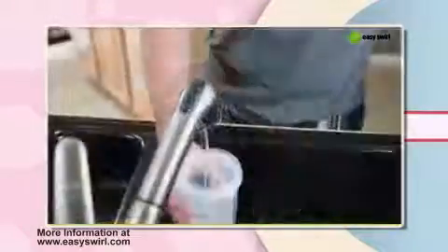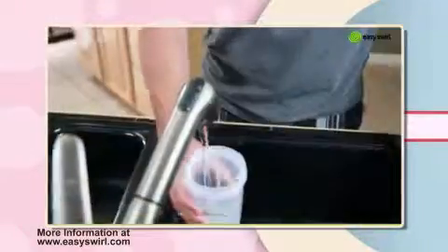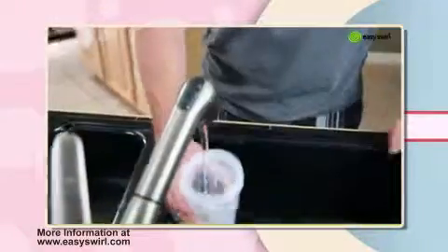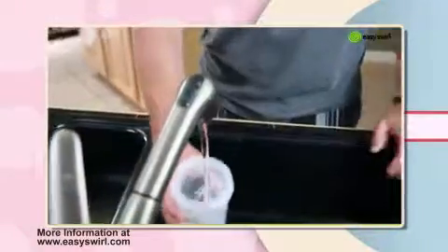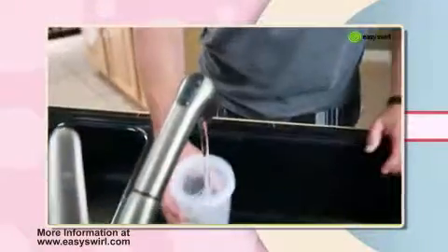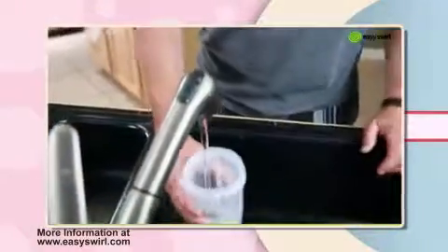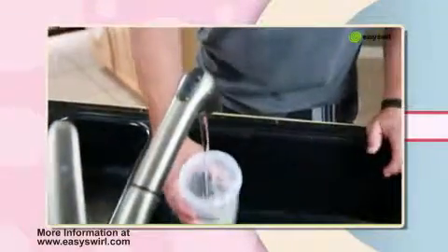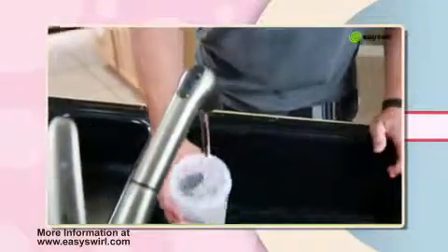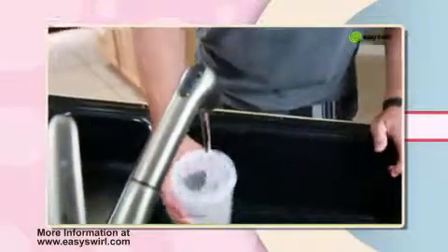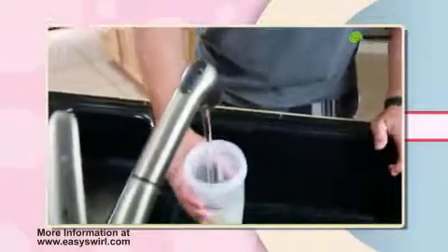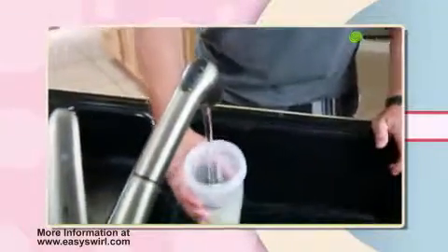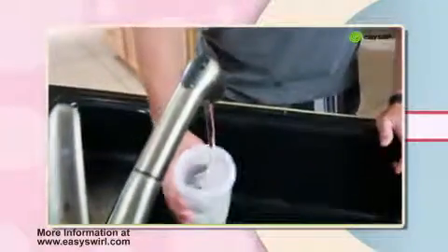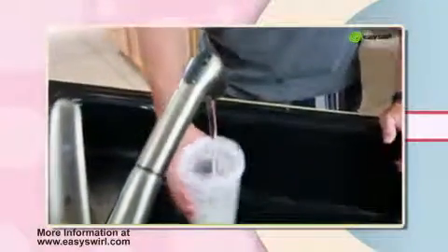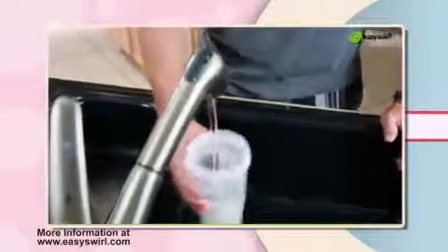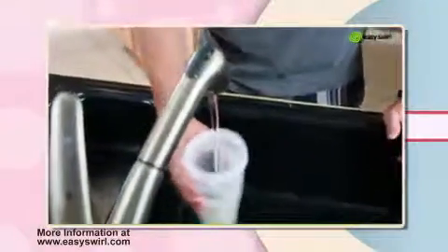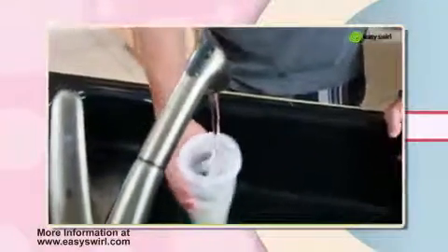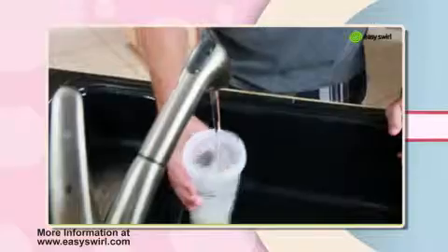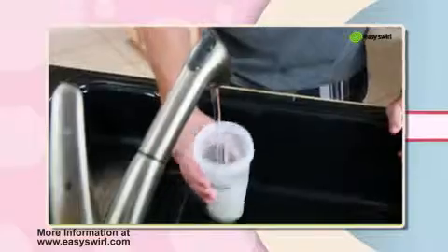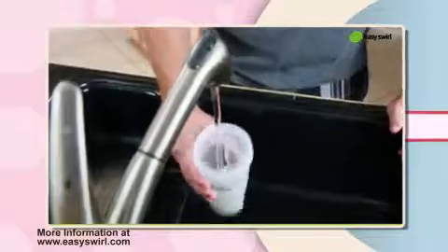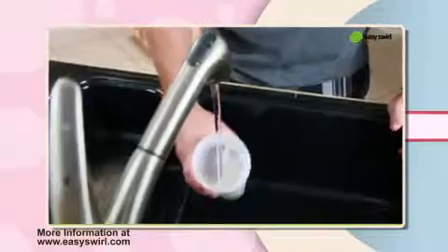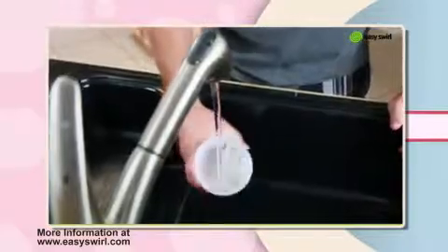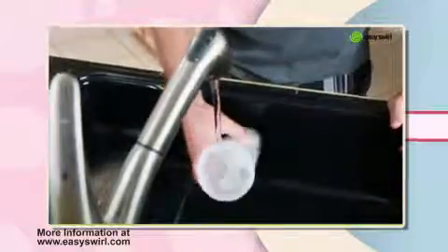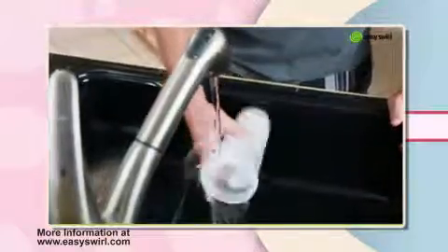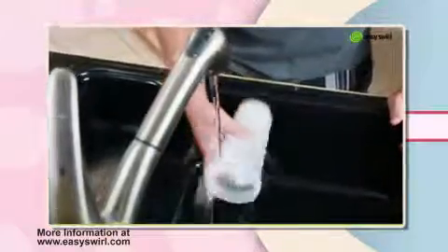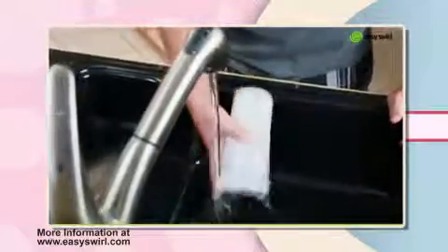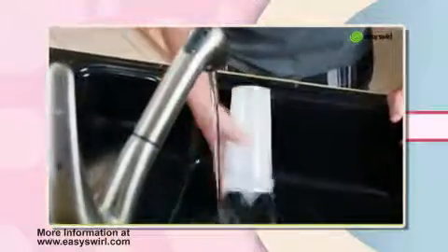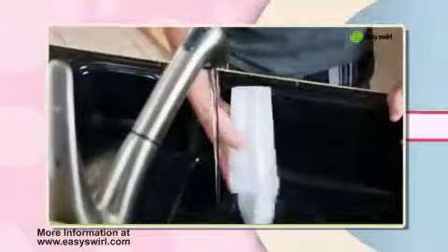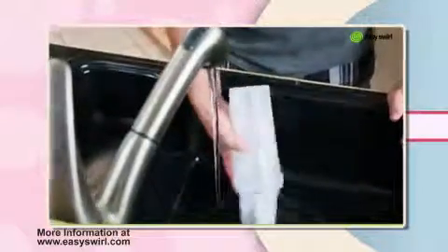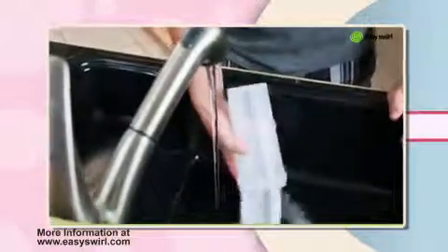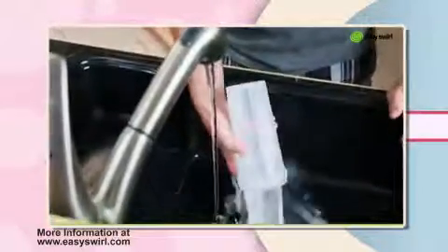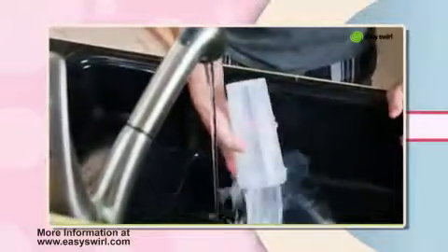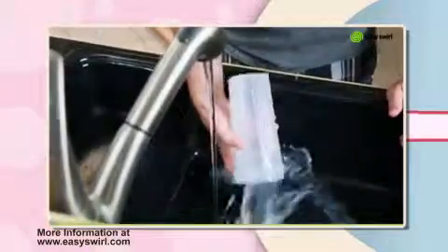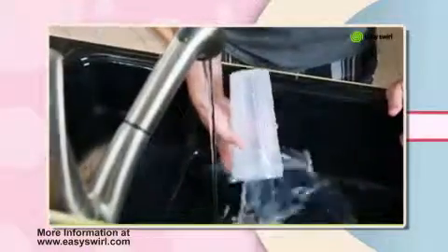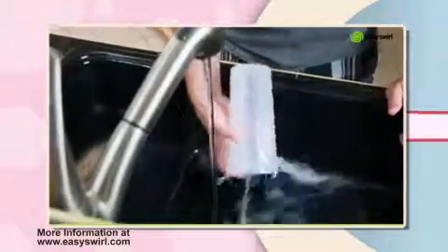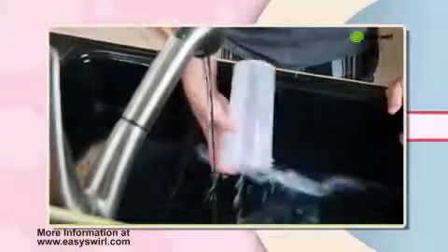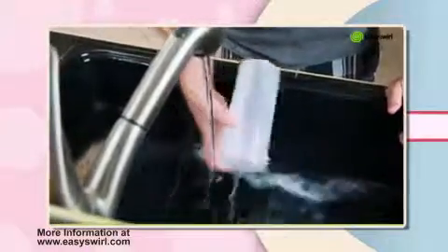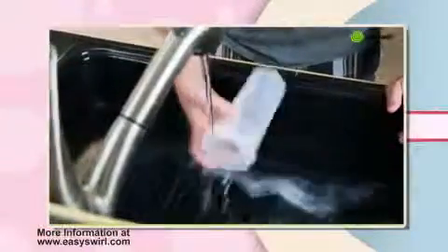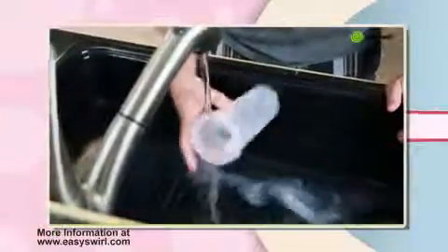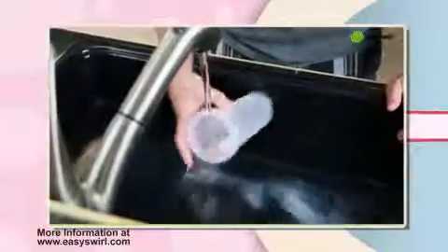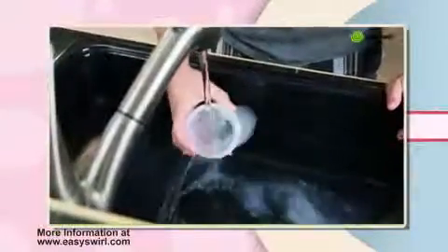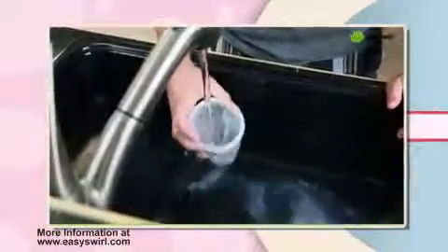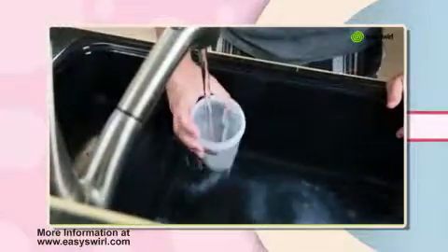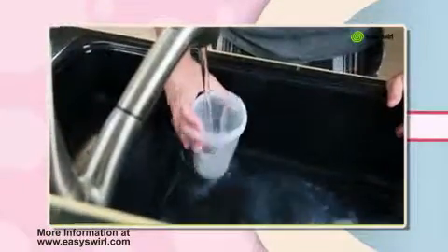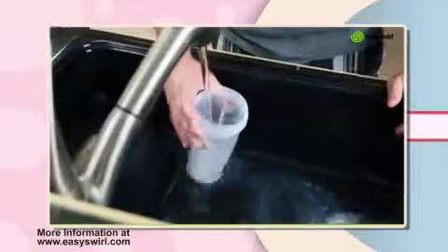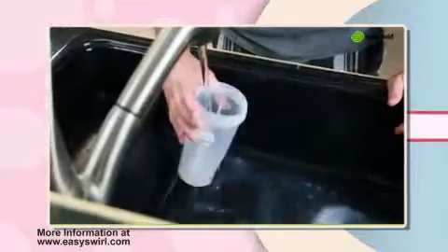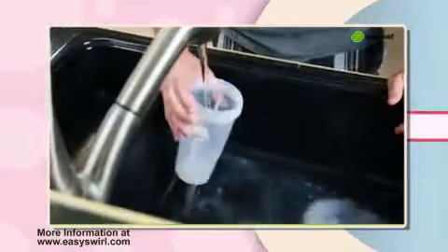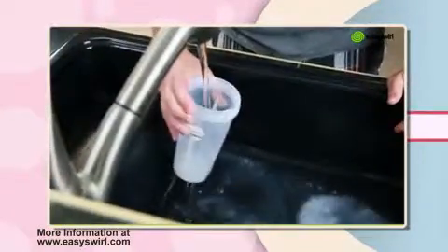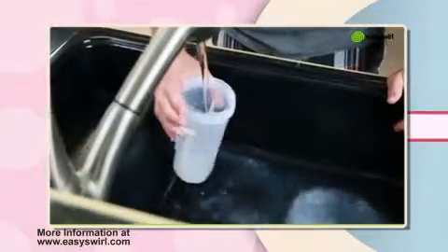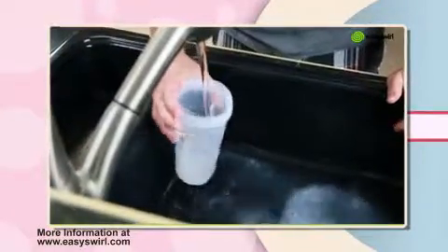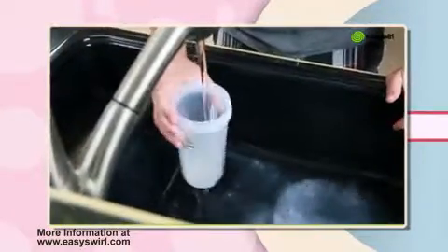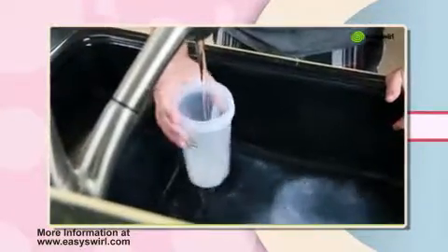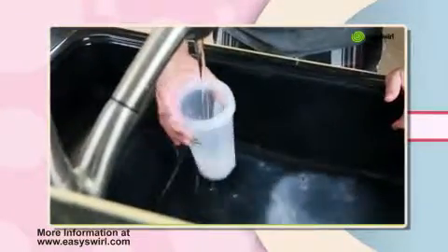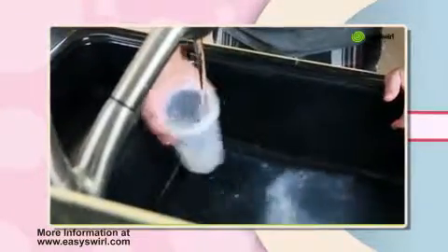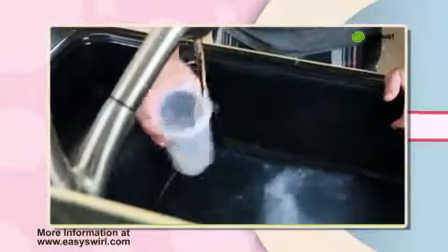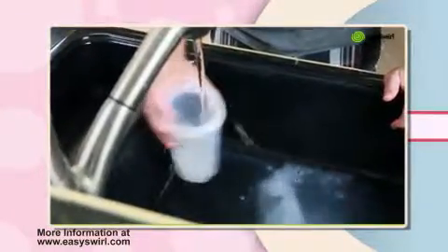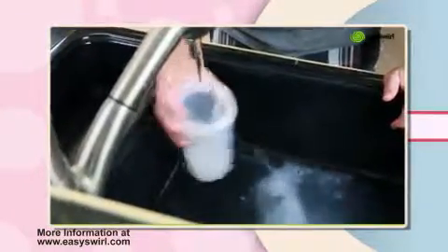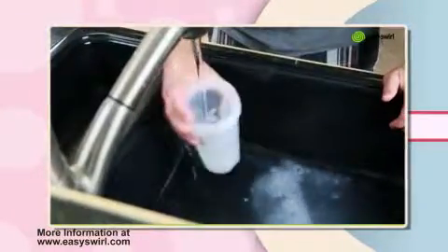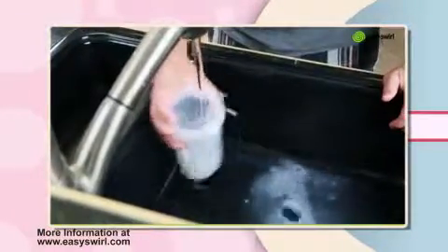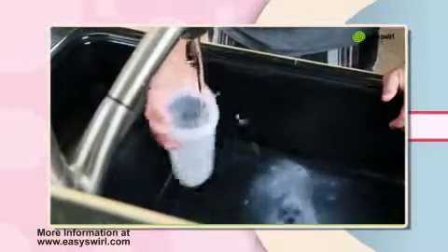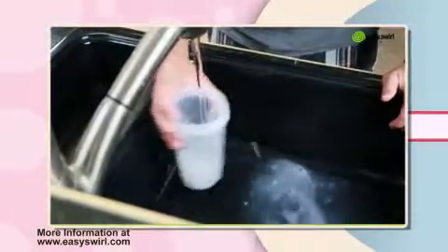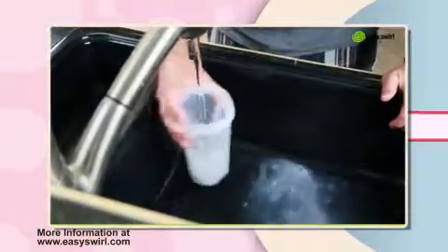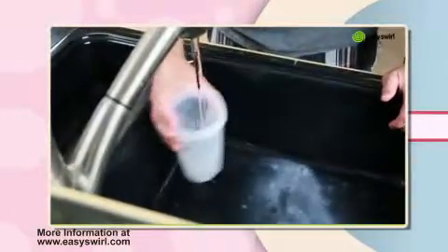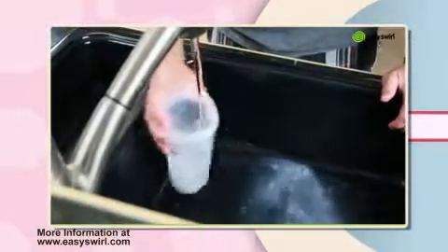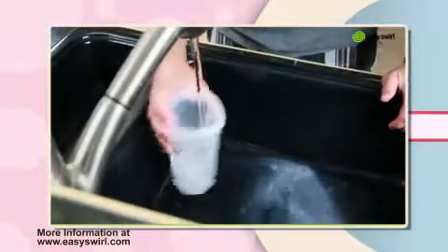See how easy it is to clean — the fins do most of the work, then just put it in the rack to dry.